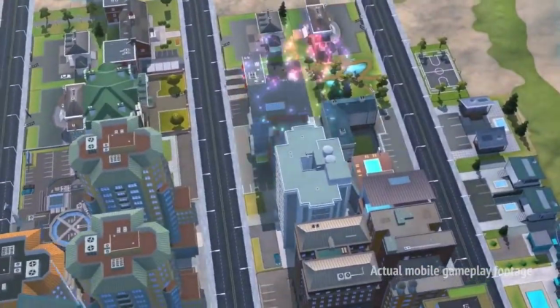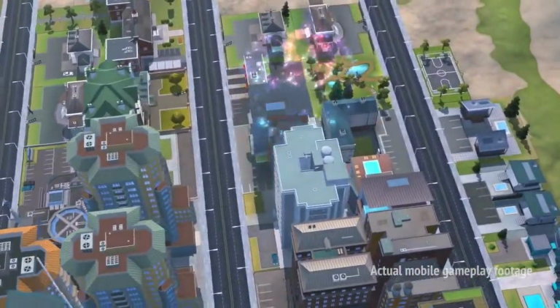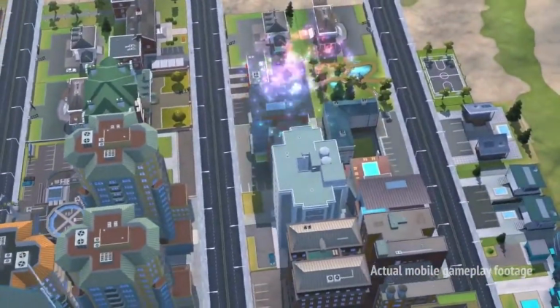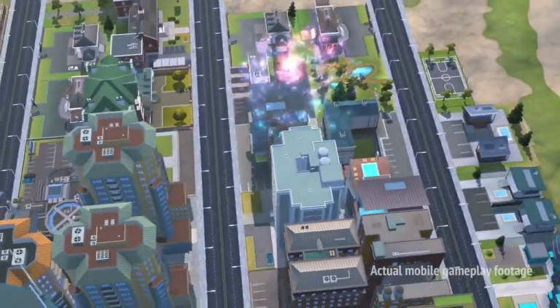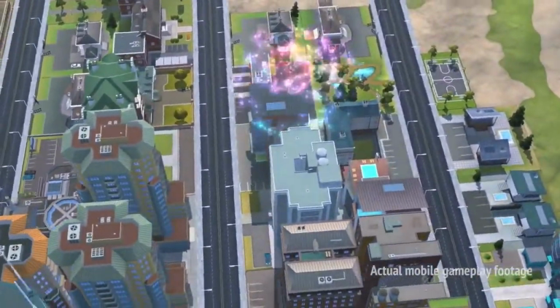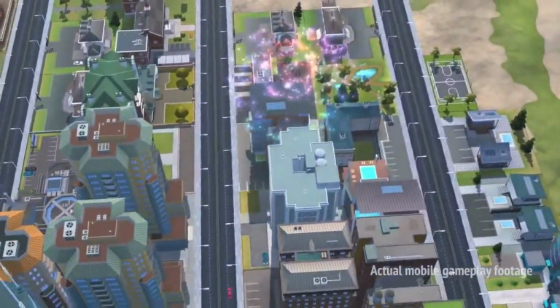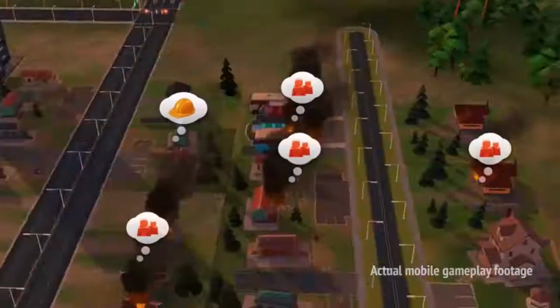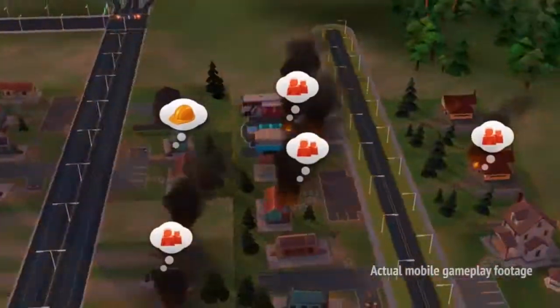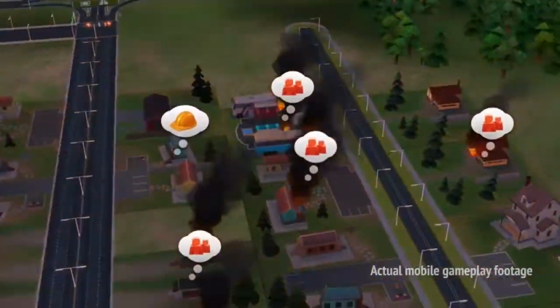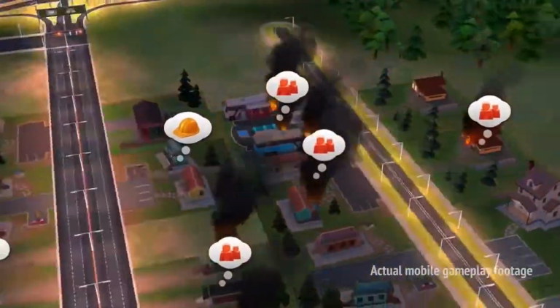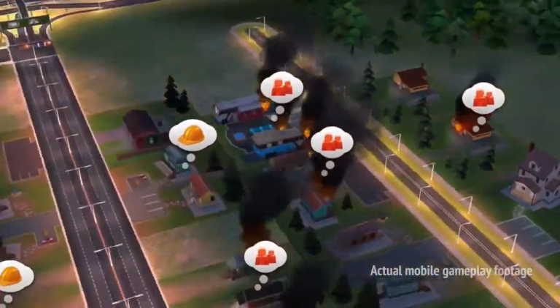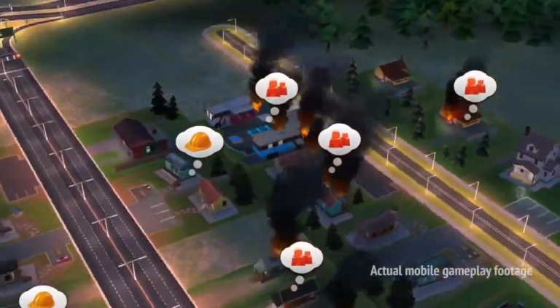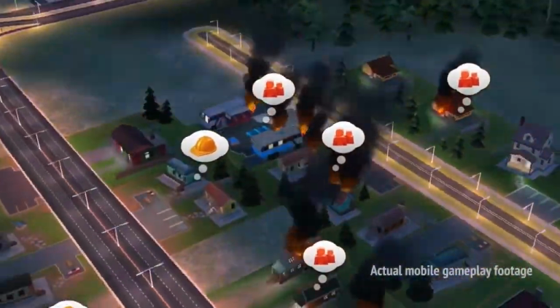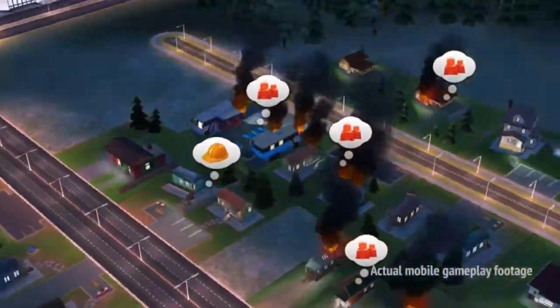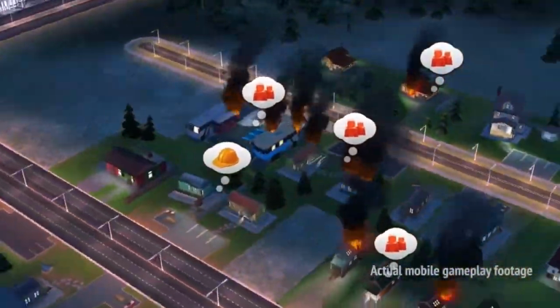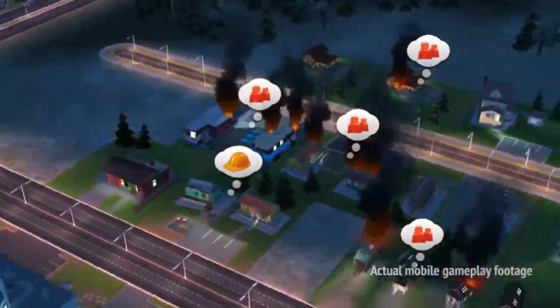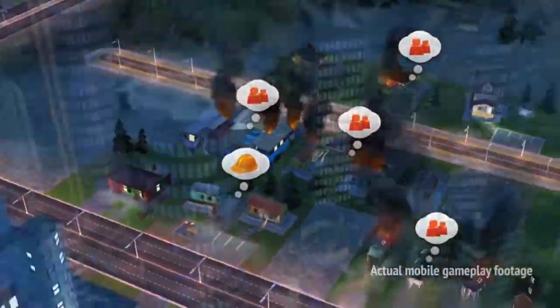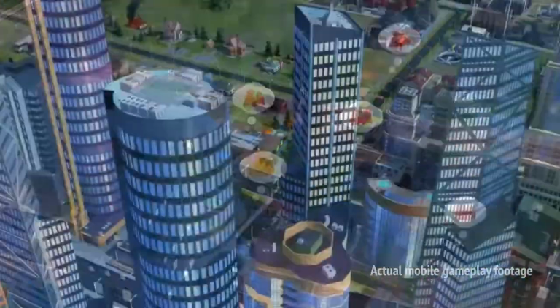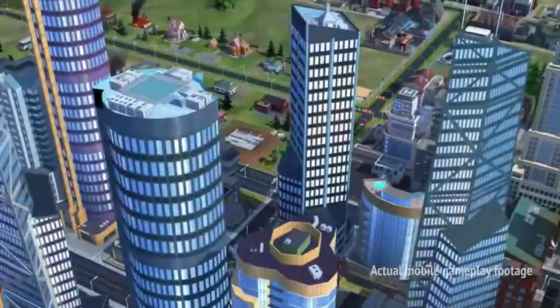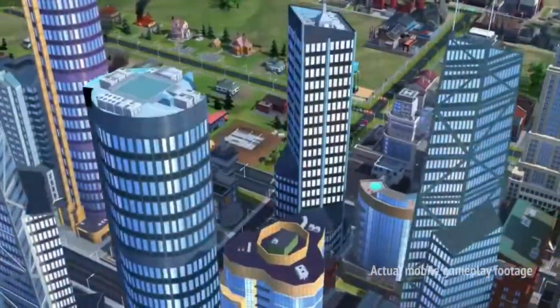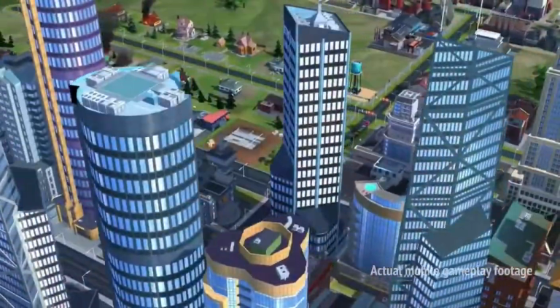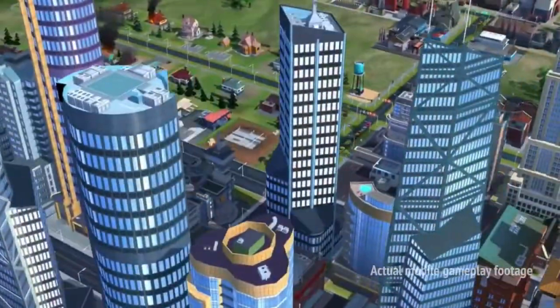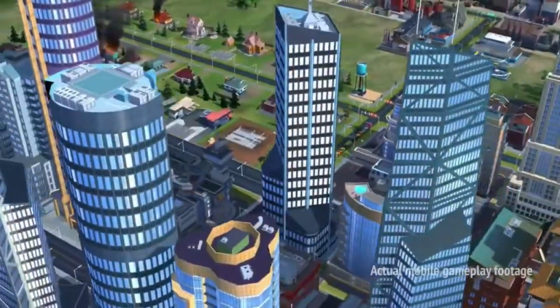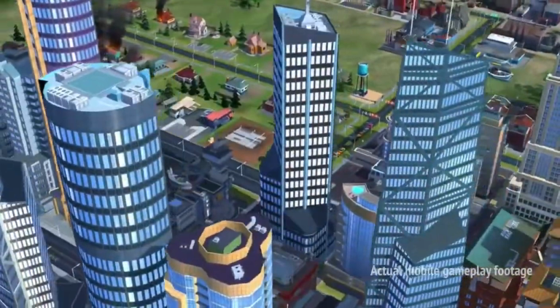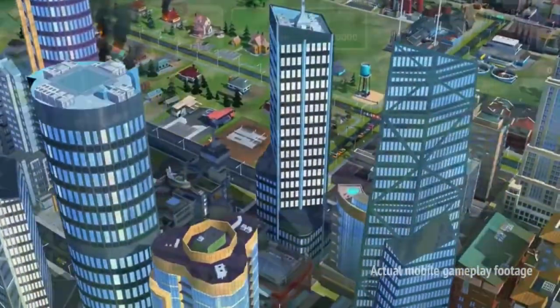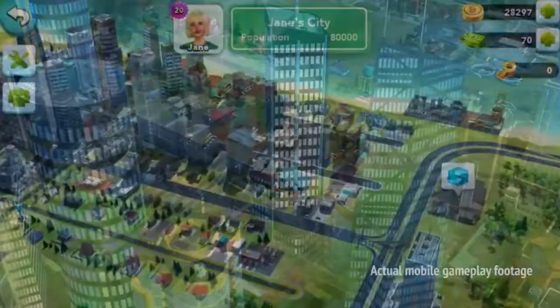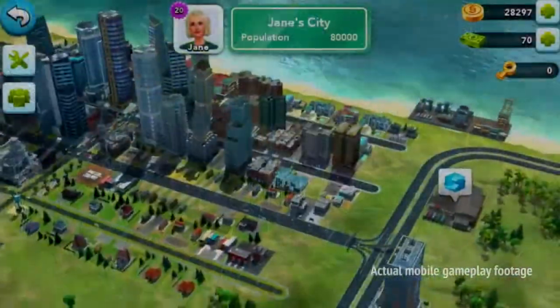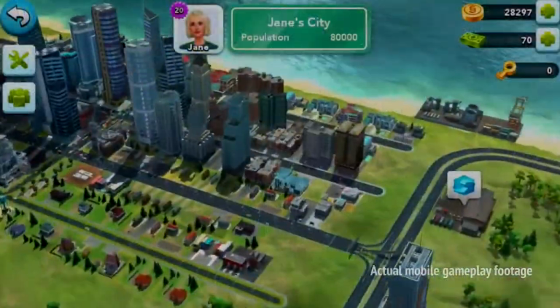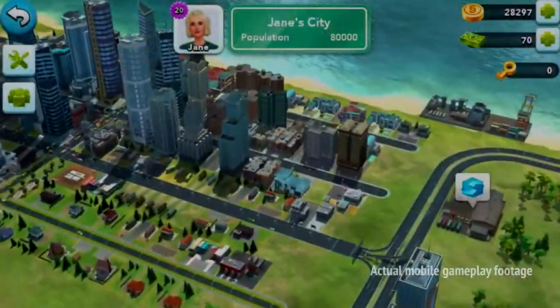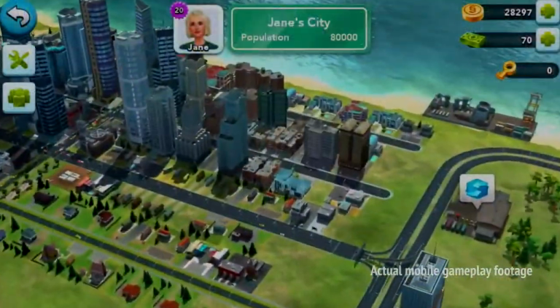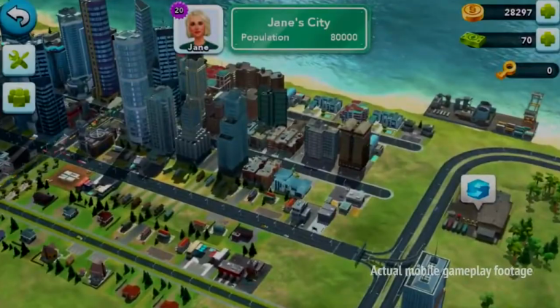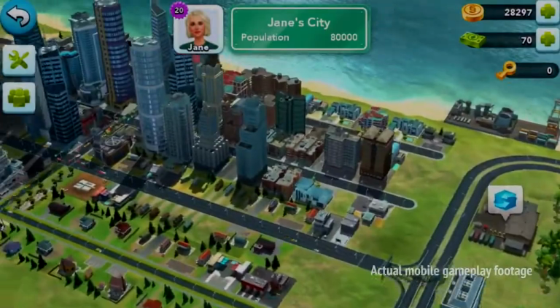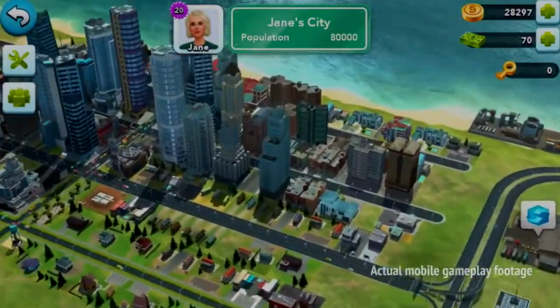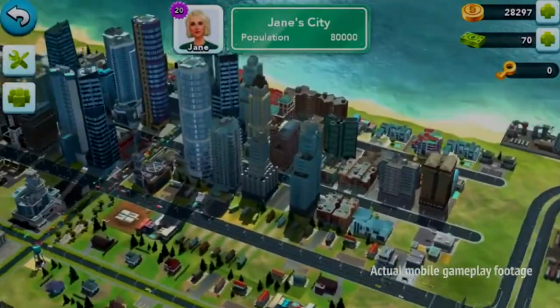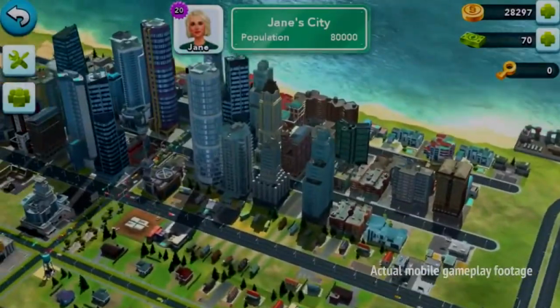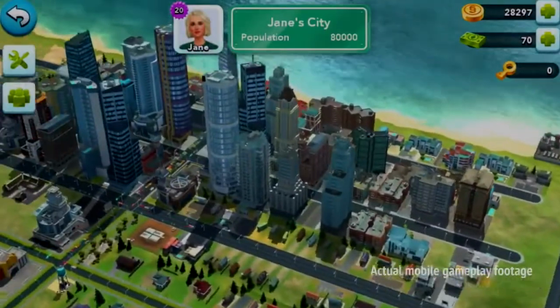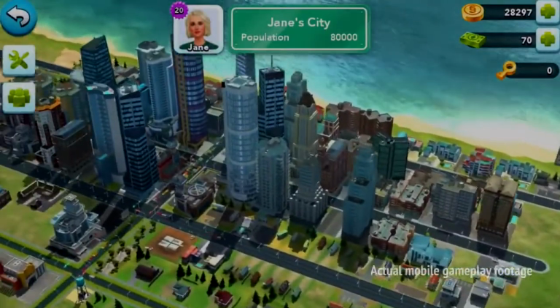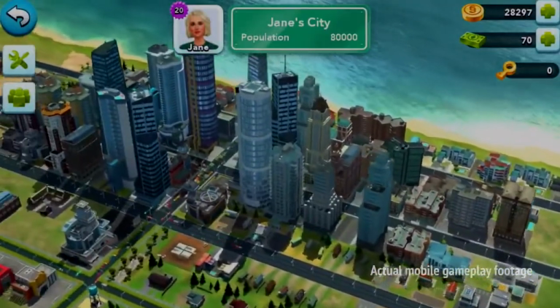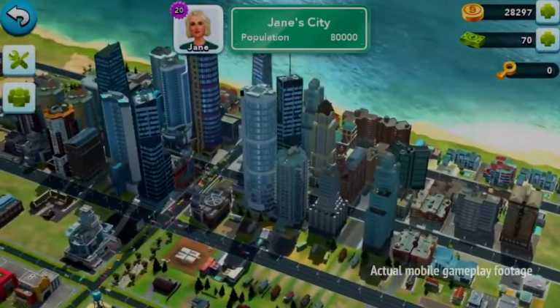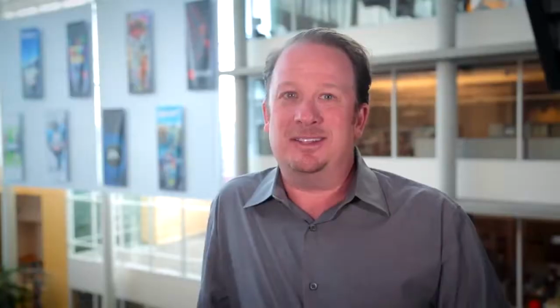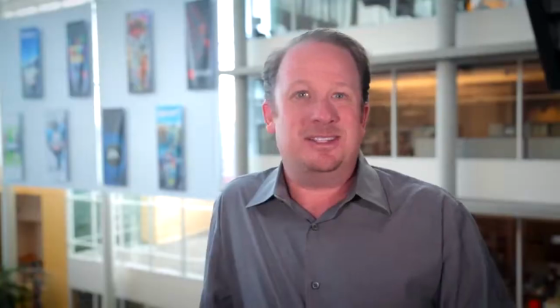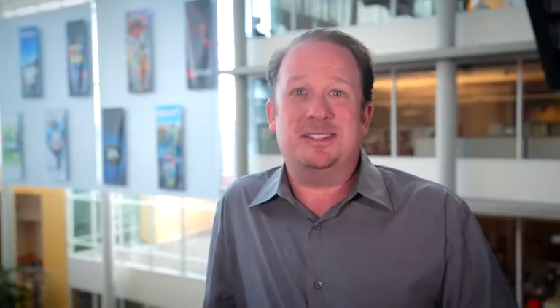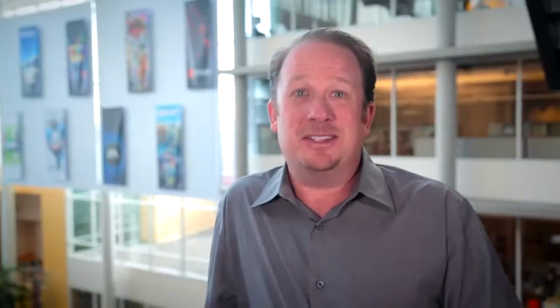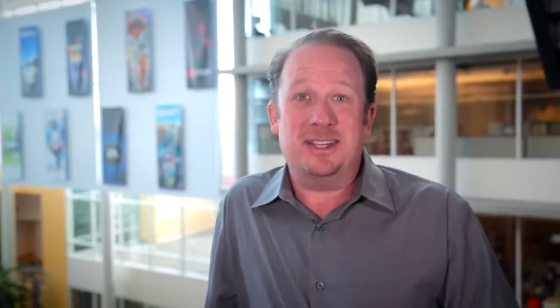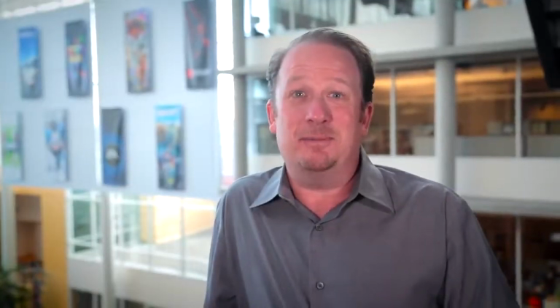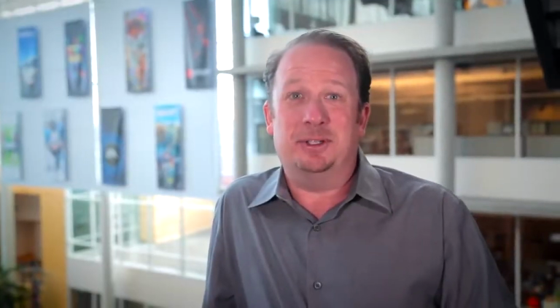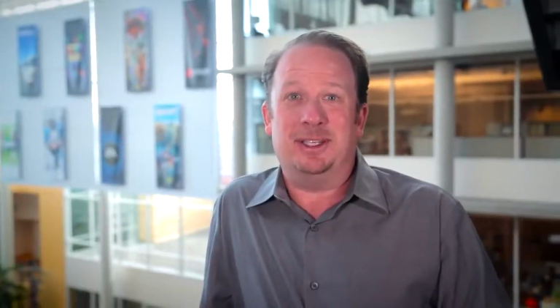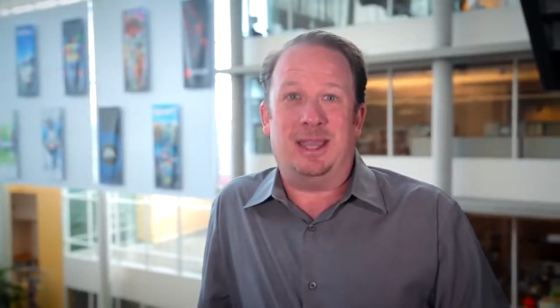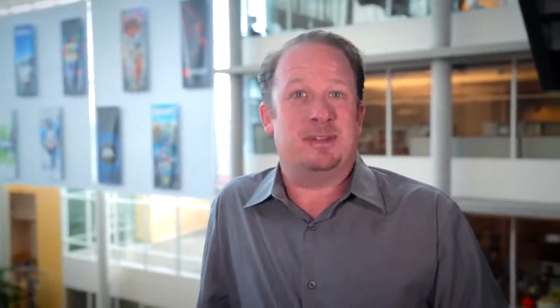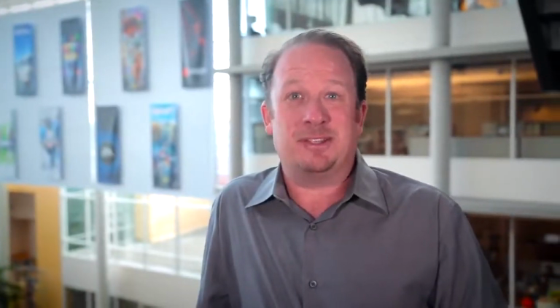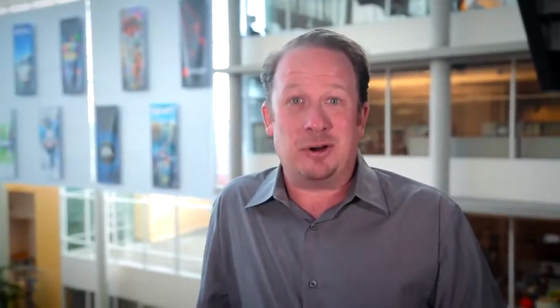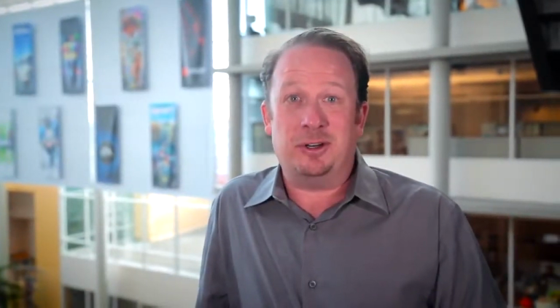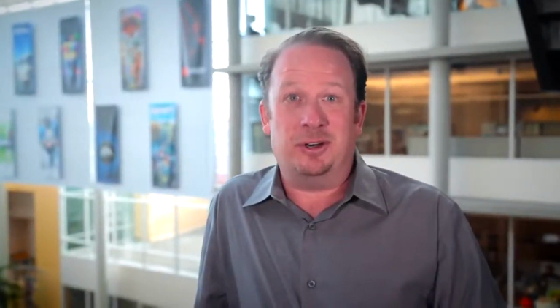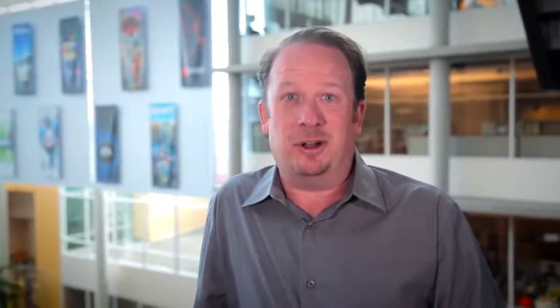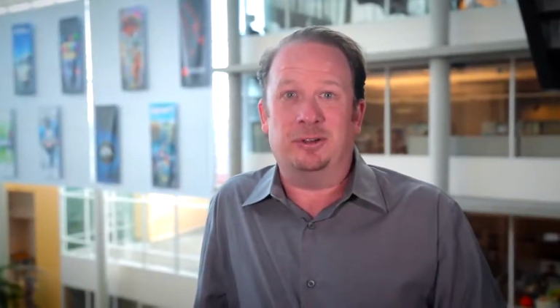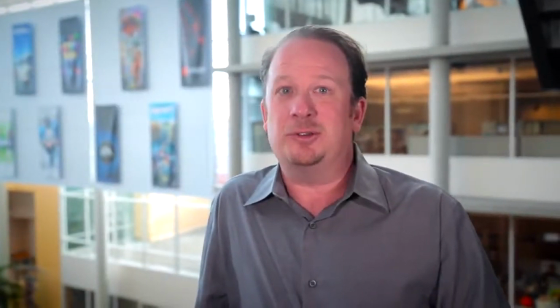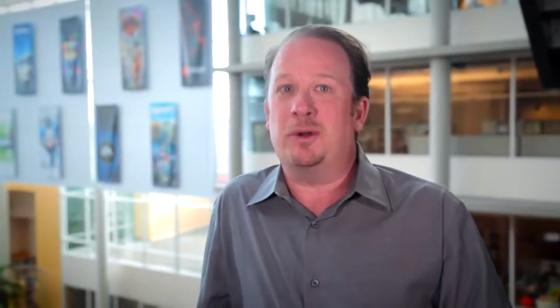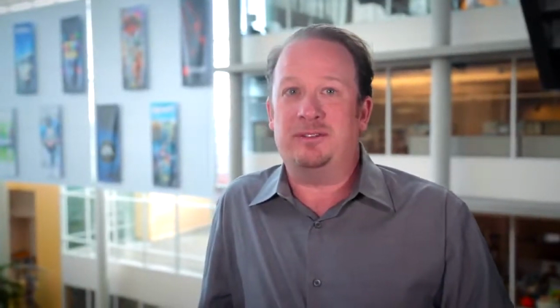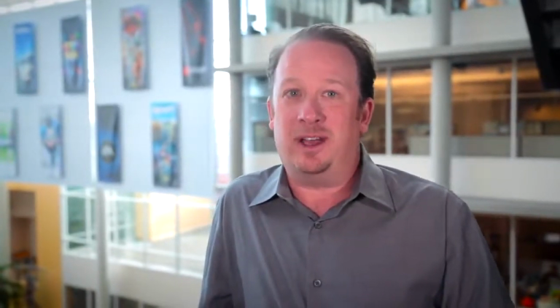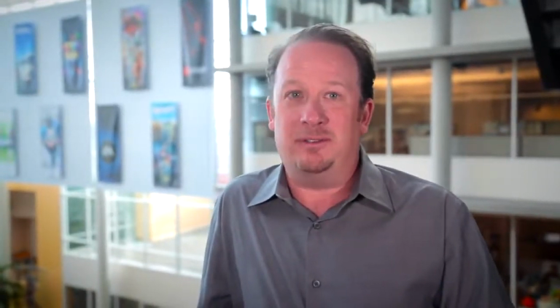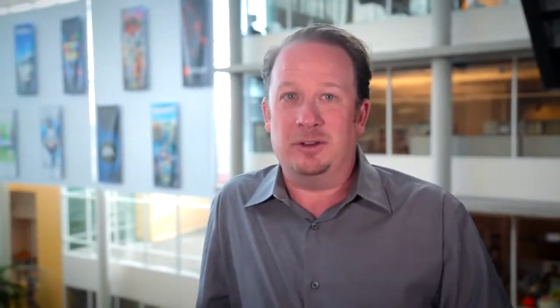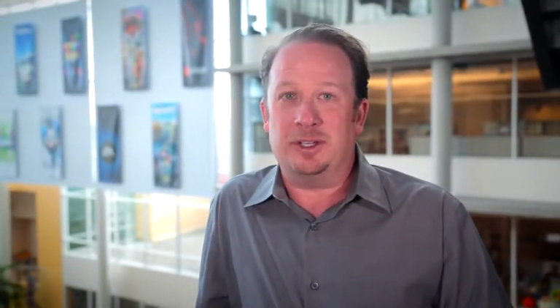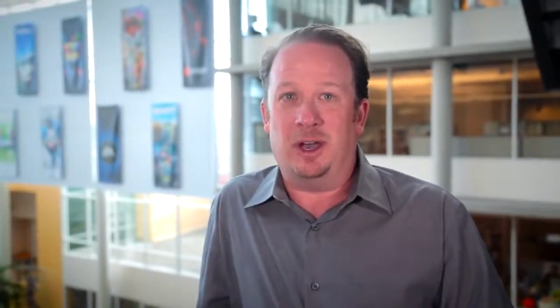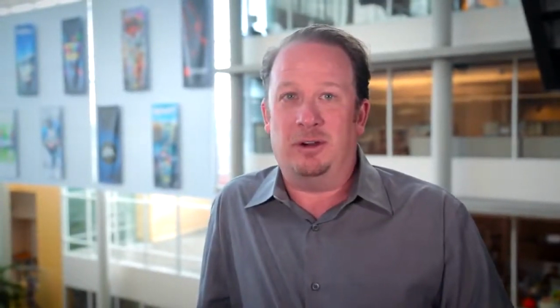SimCity BuildIt is a reimagining of this classic game for a new generation of mobile players. This is the city building game that started it all 25 years ago.